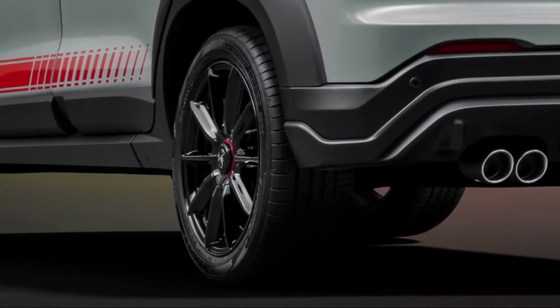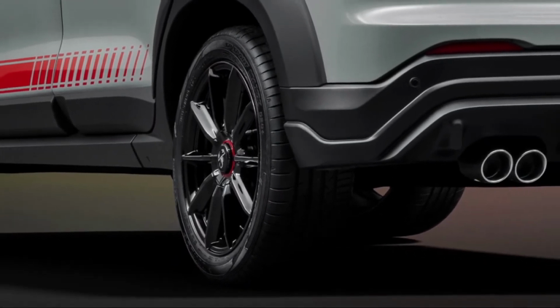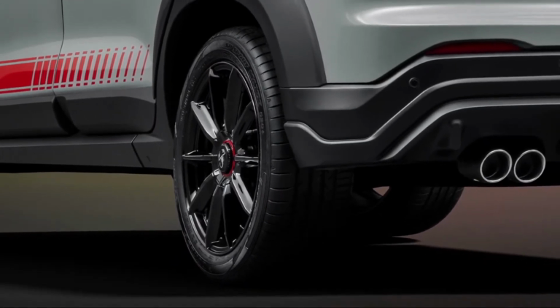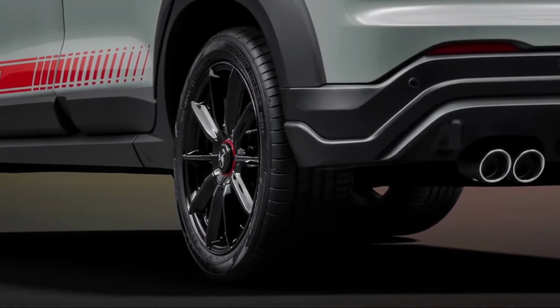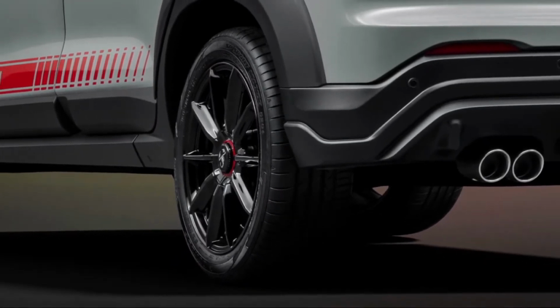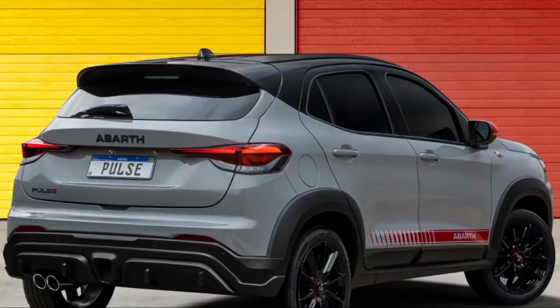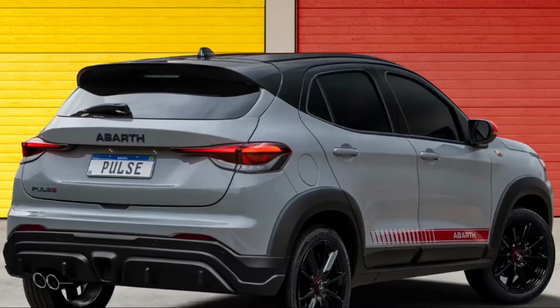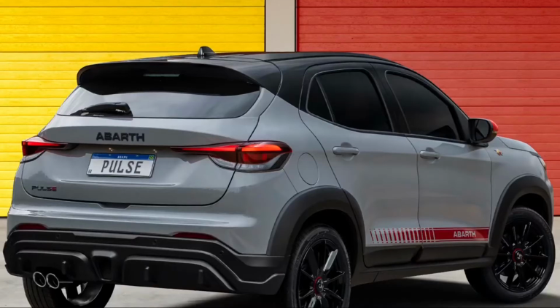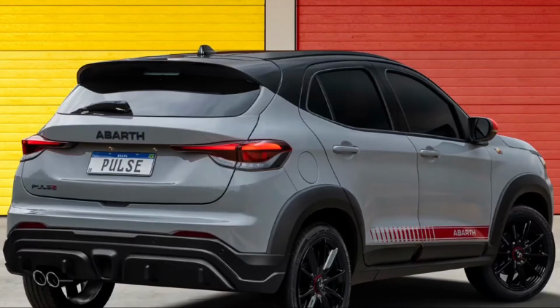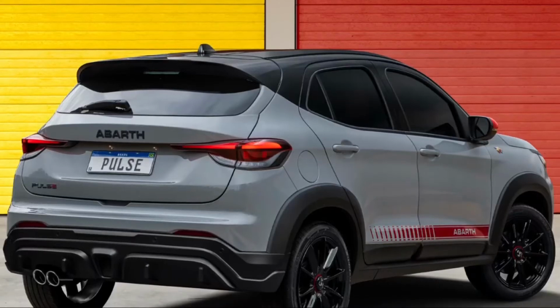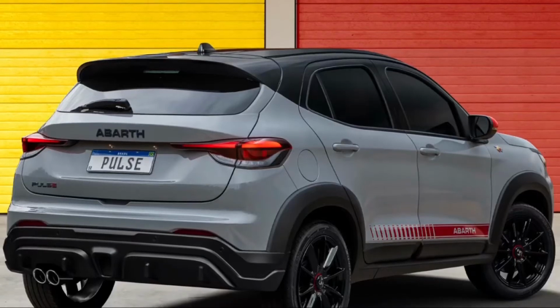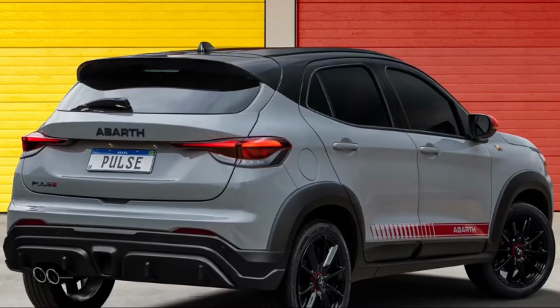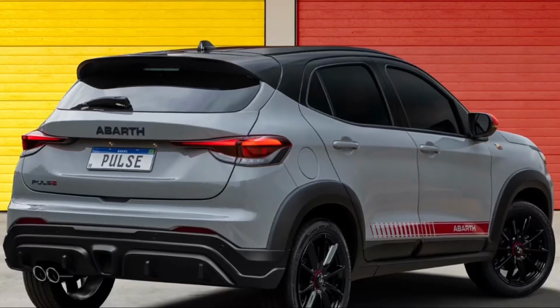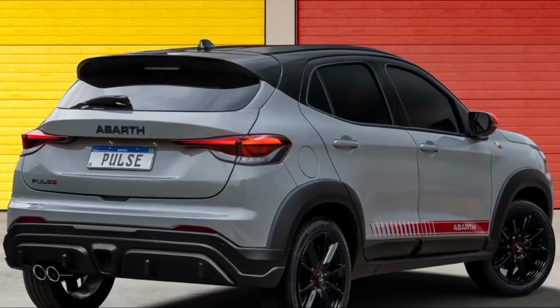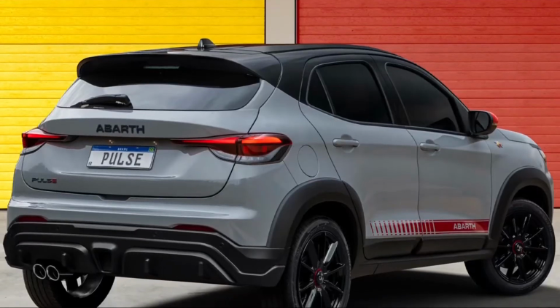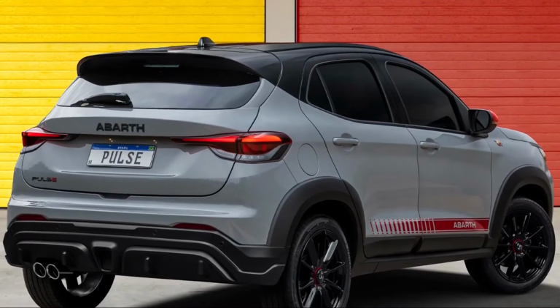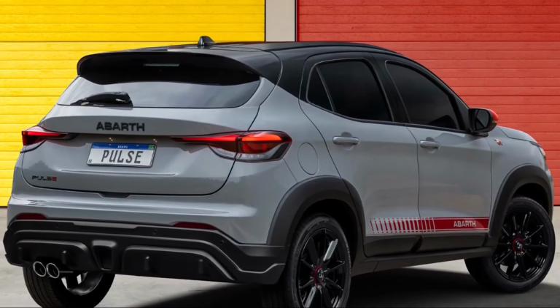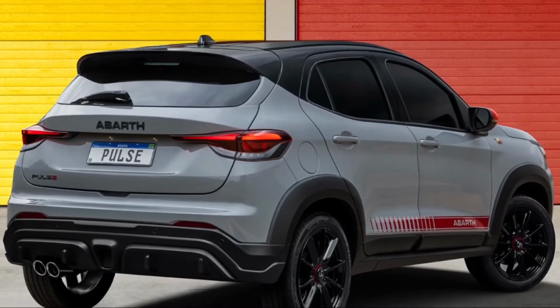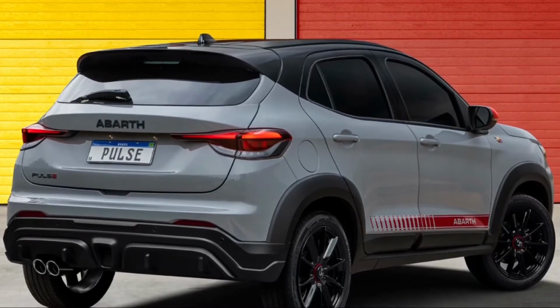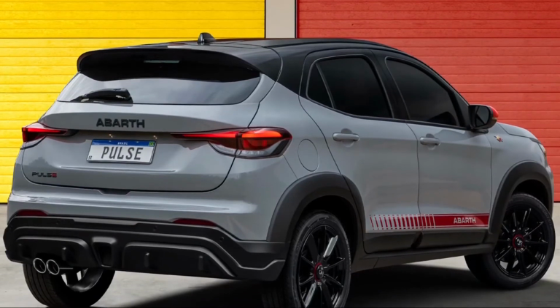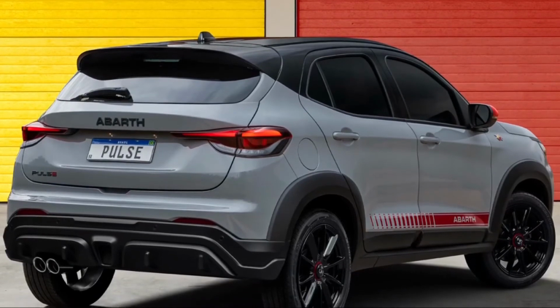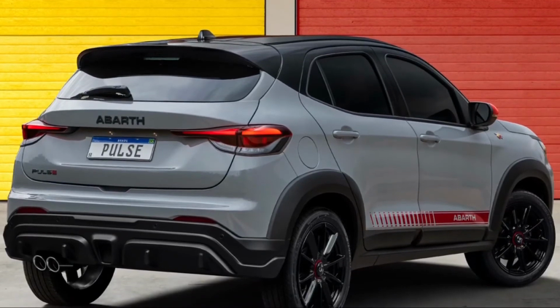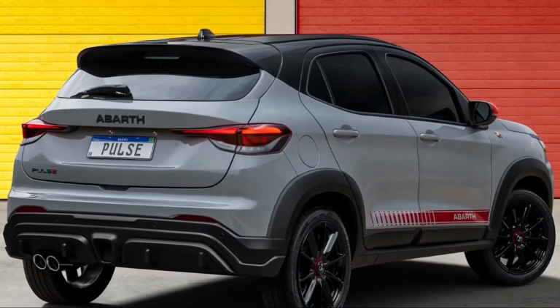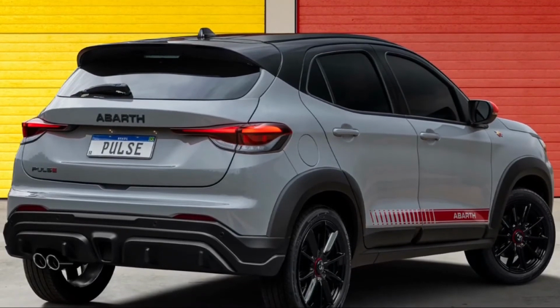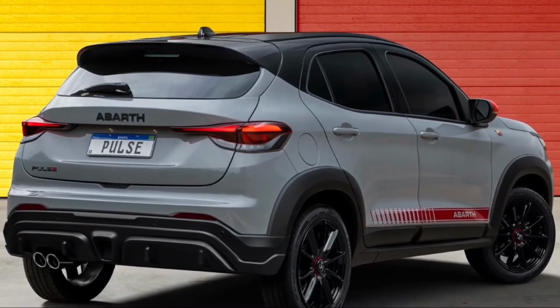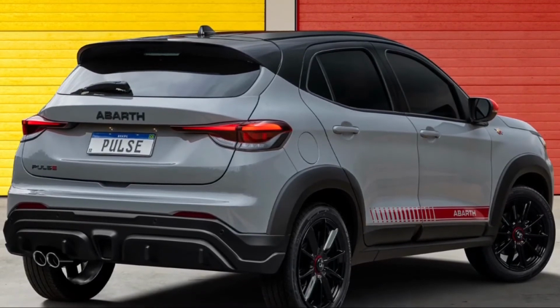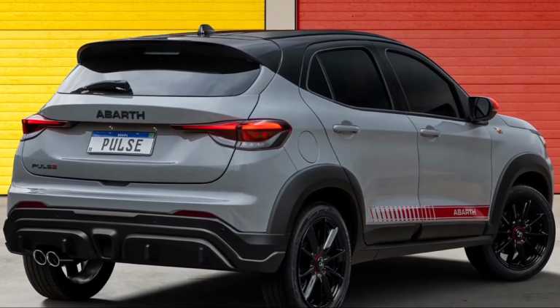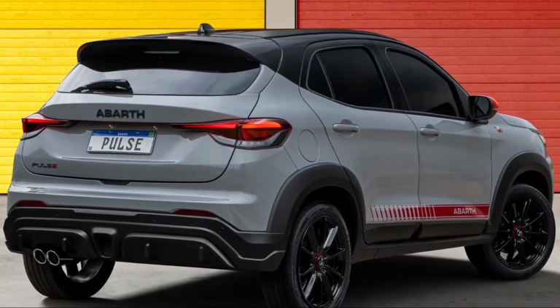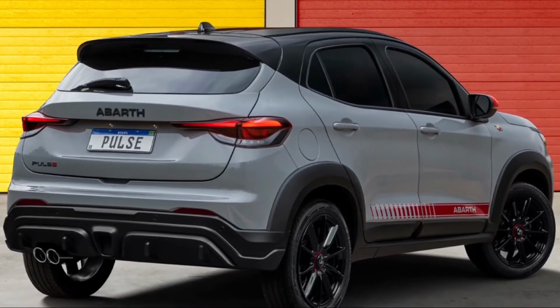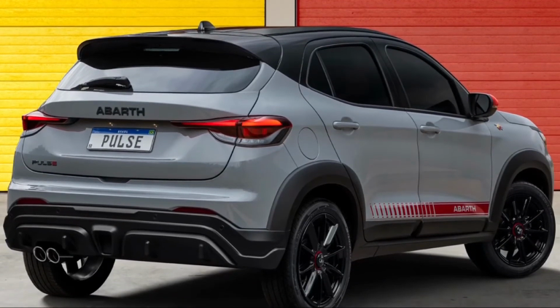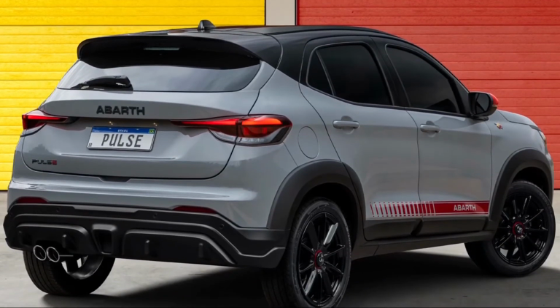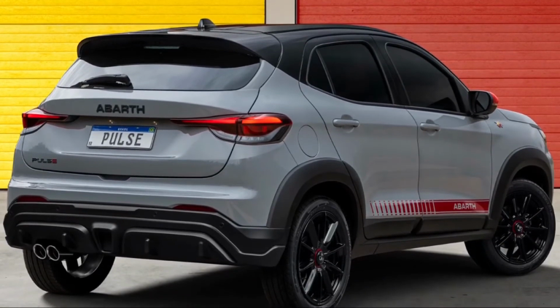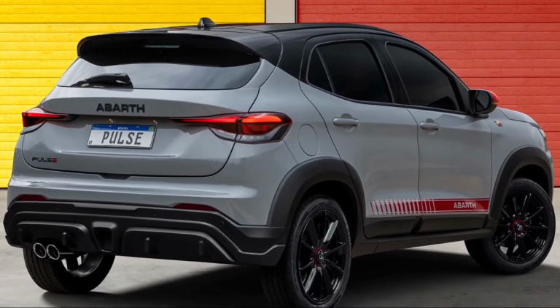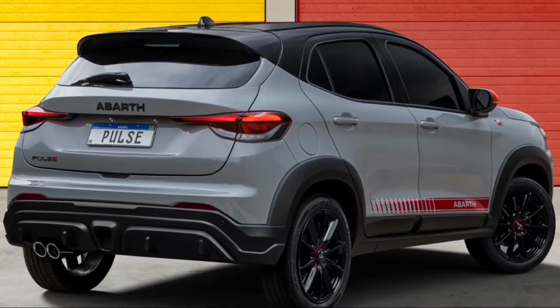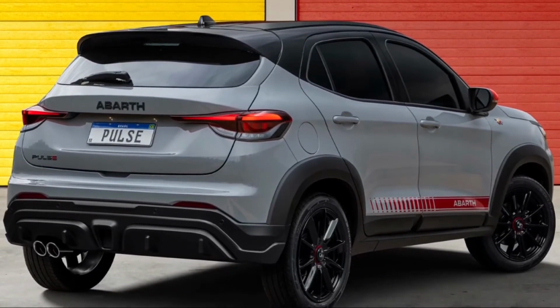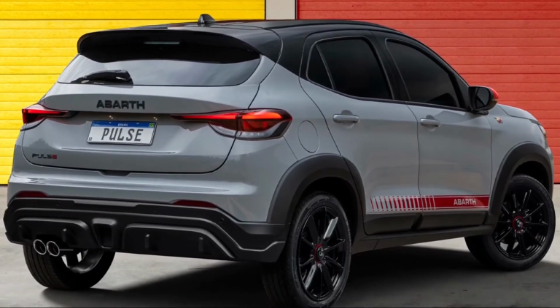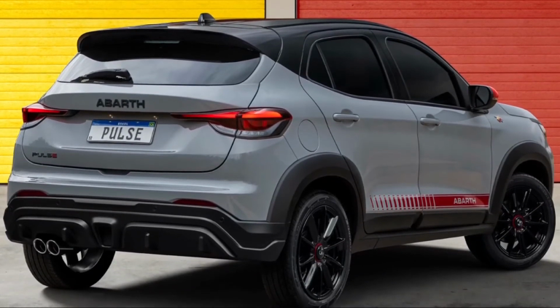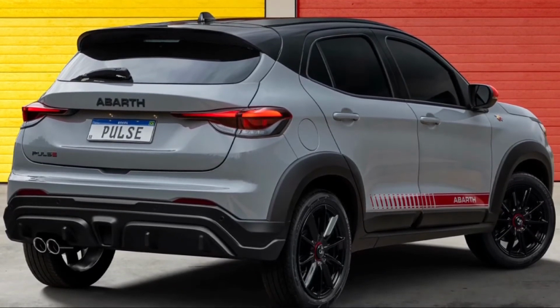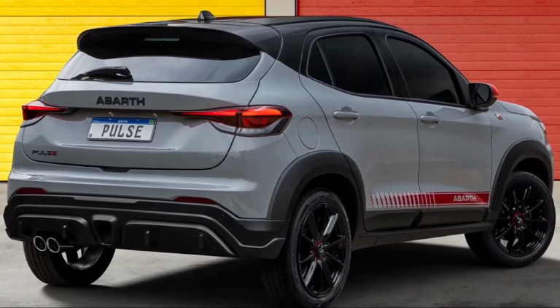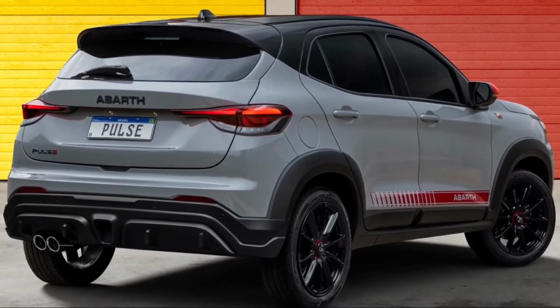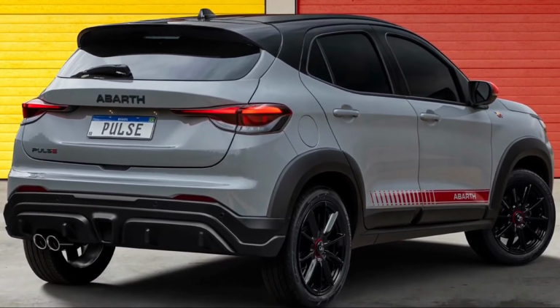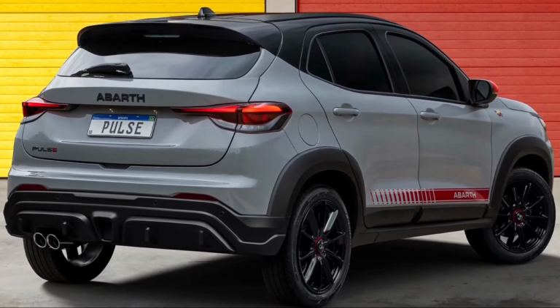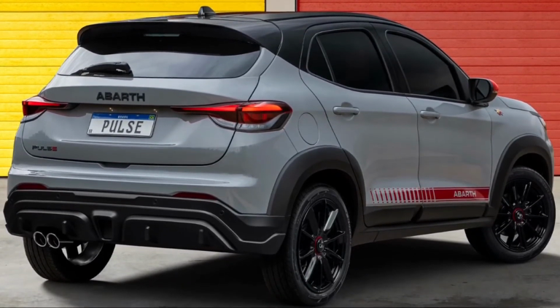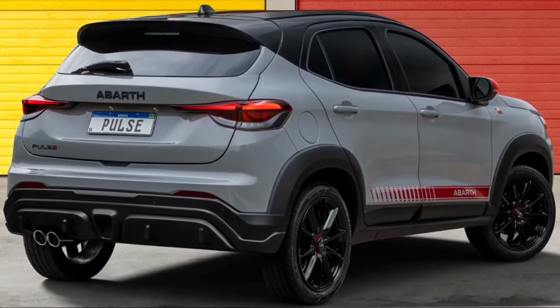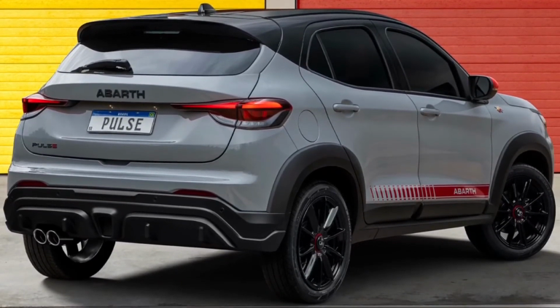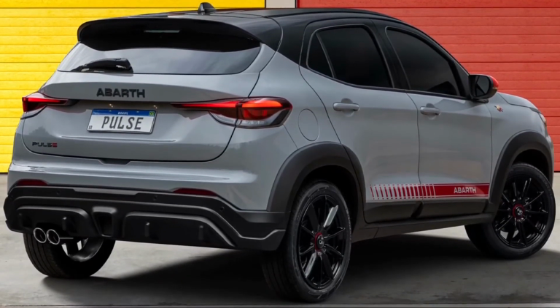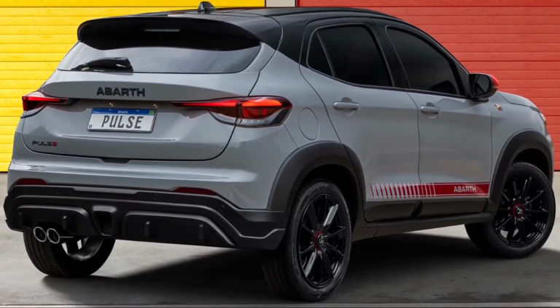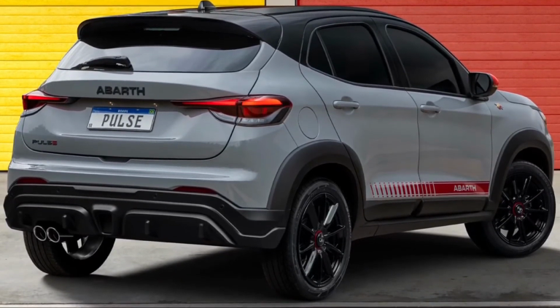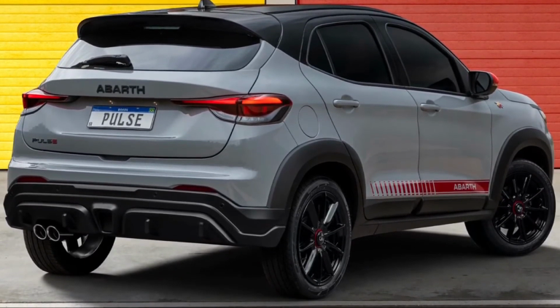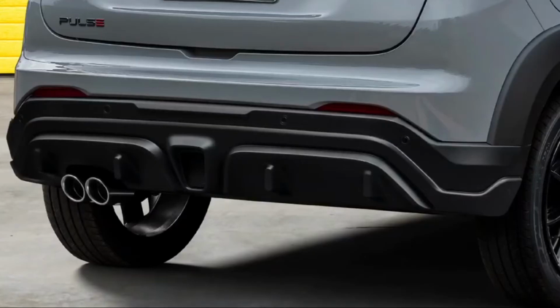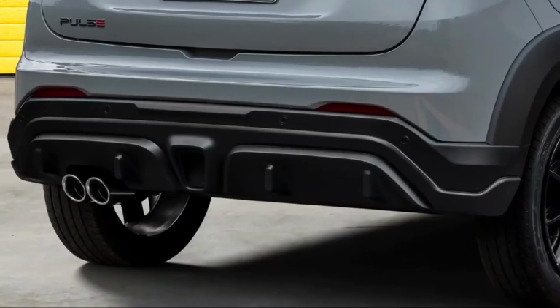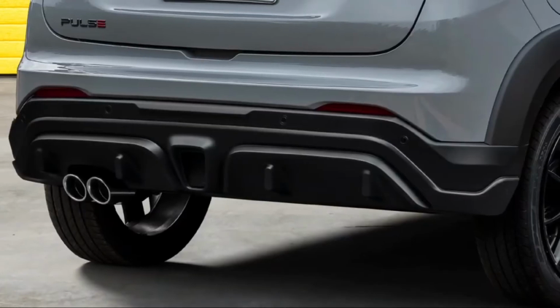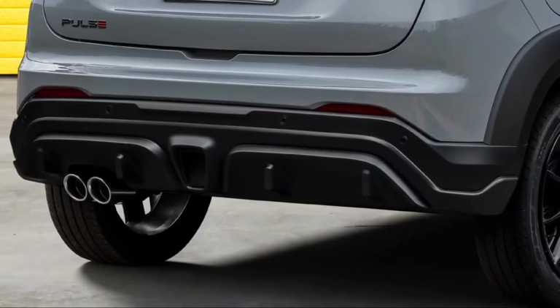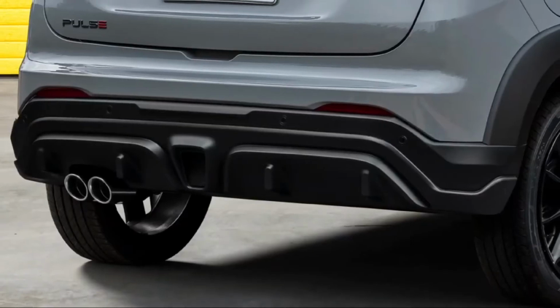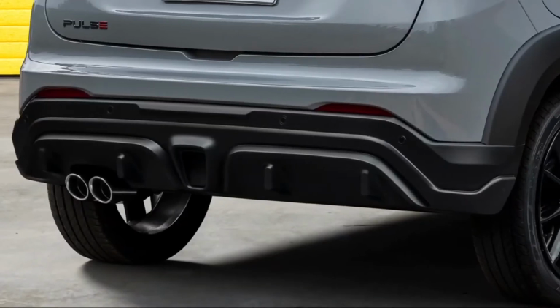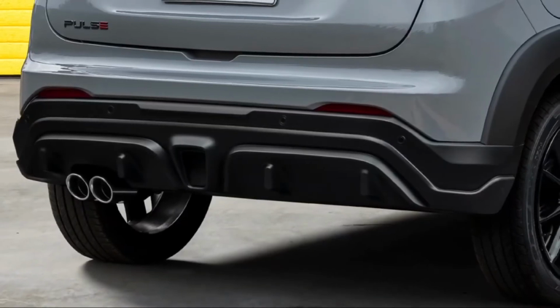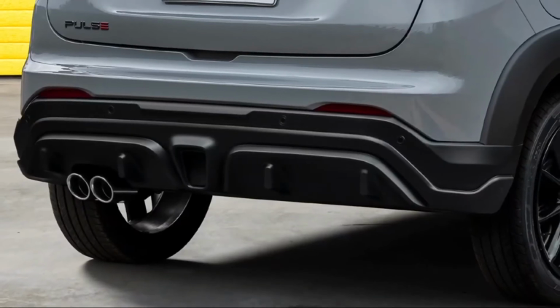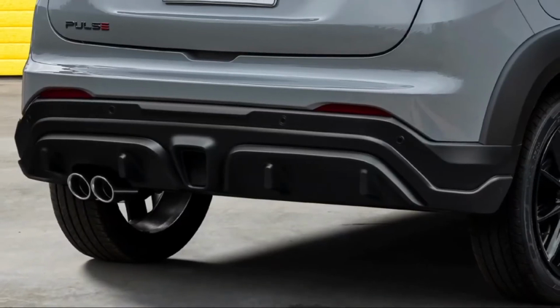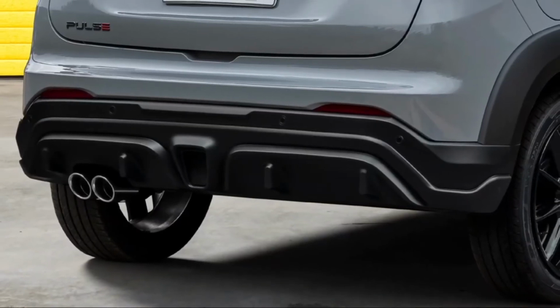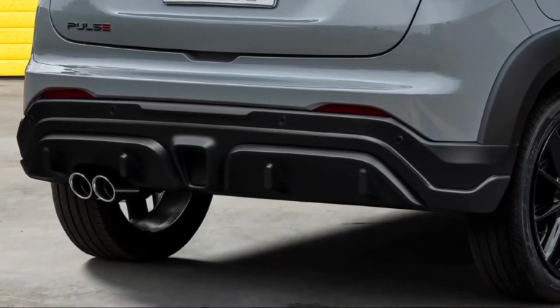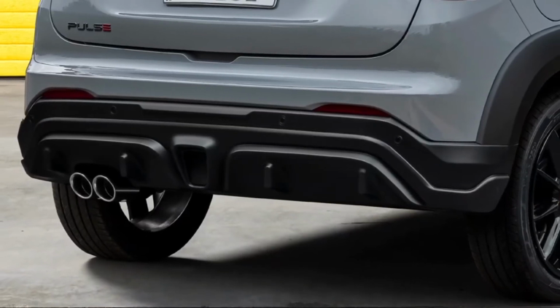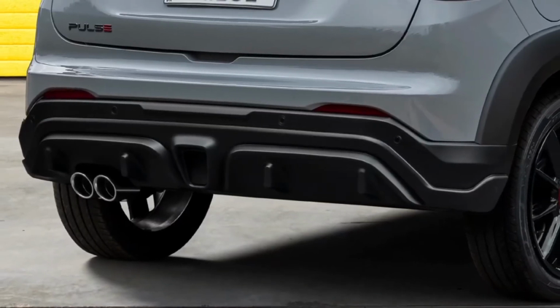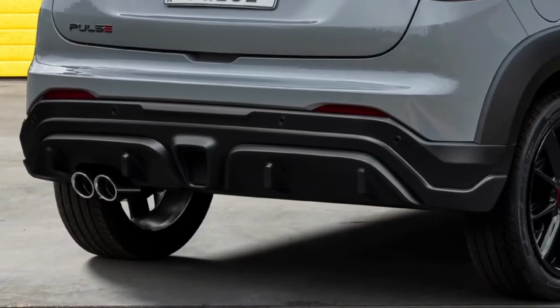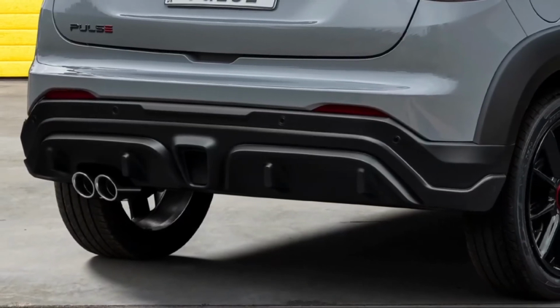At the back, there is a sport rear bumper, large Abarth lettering, a faux diffuser, and a dual exhaust system.